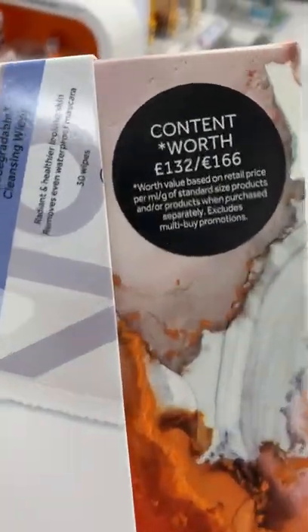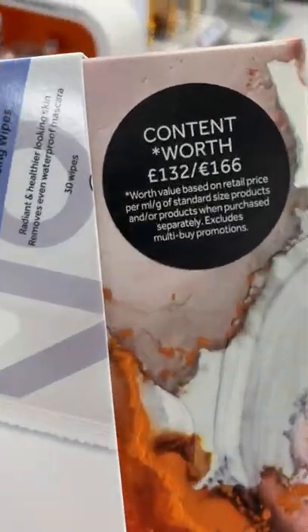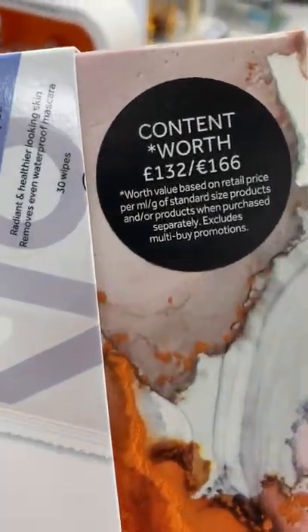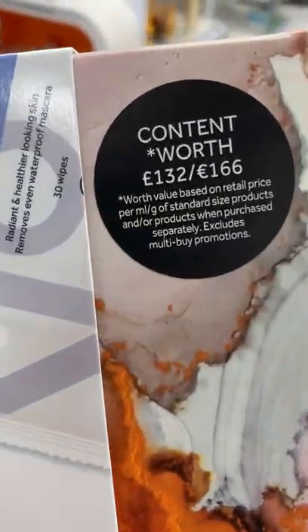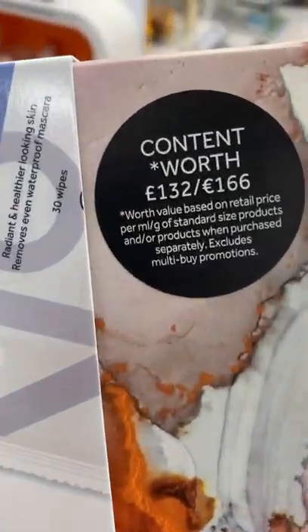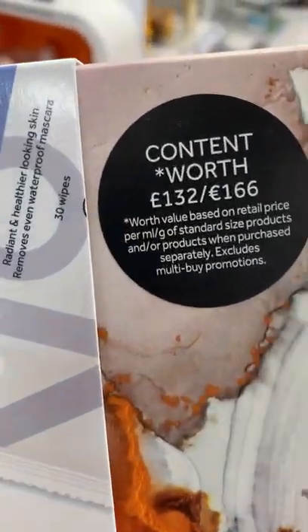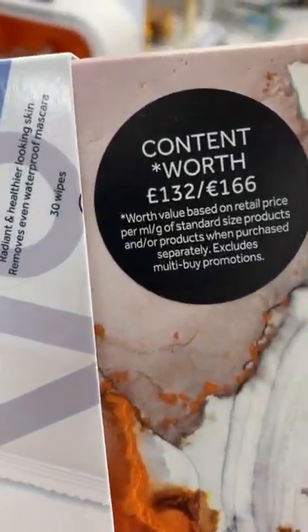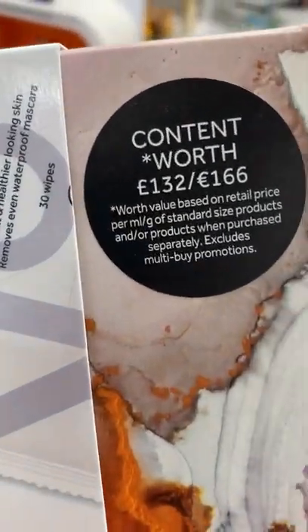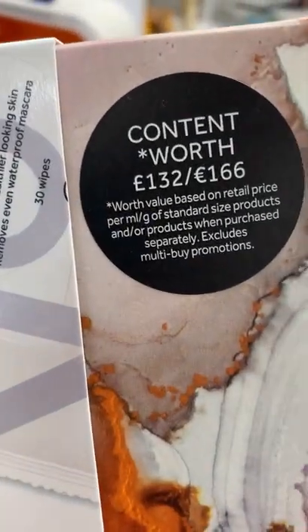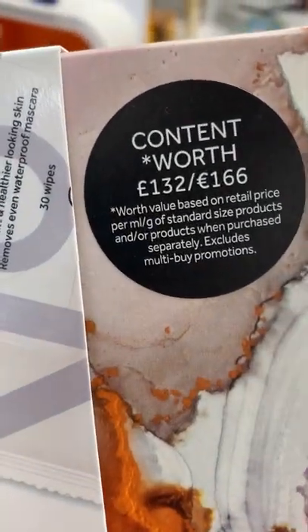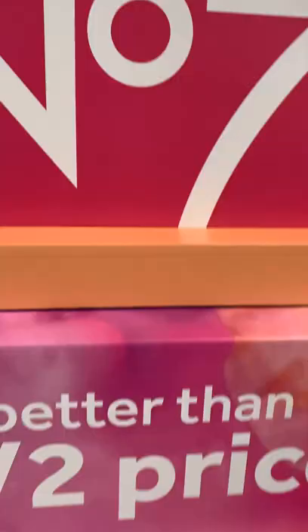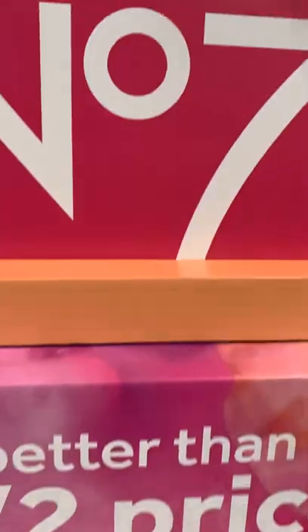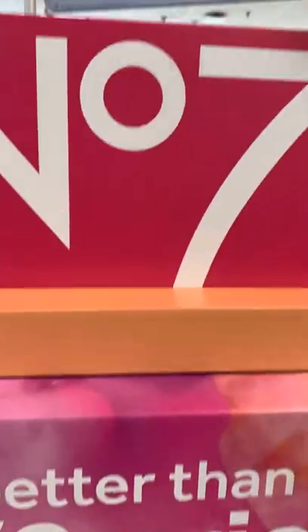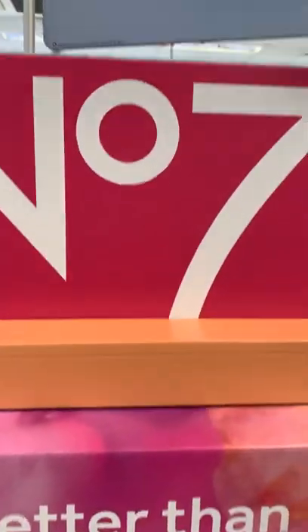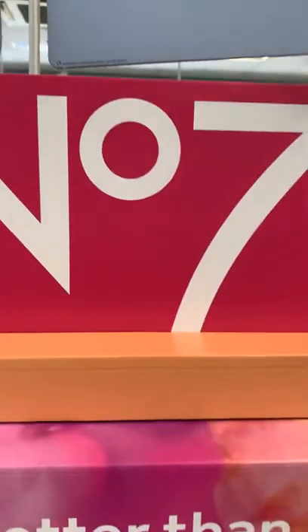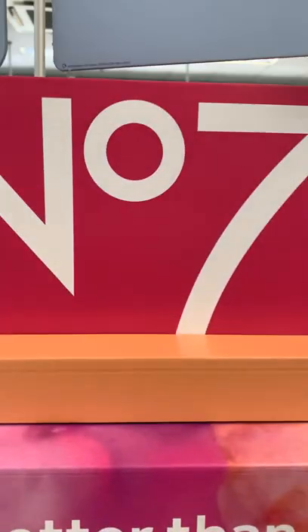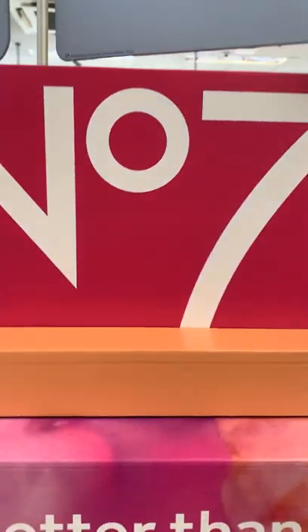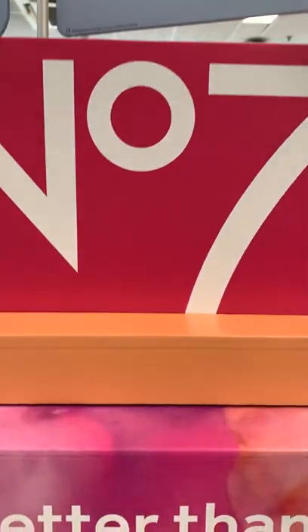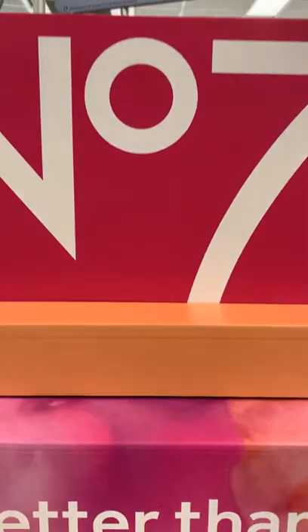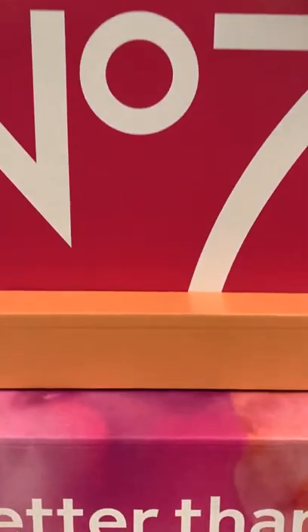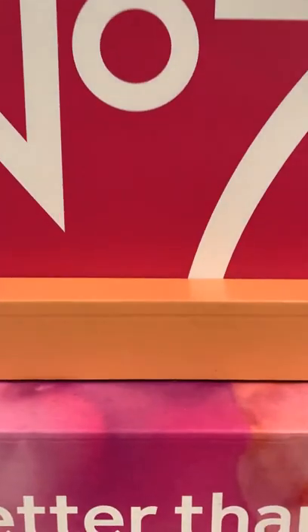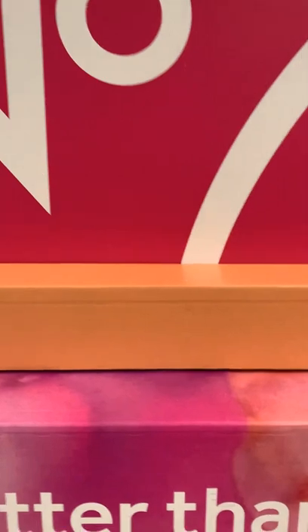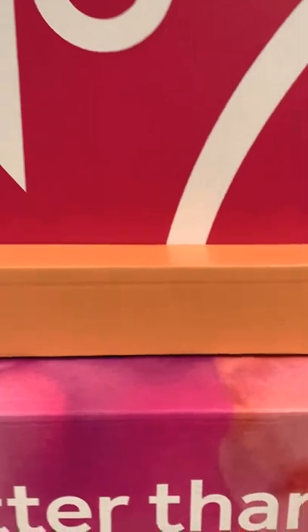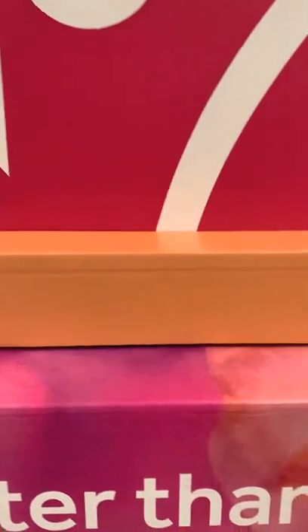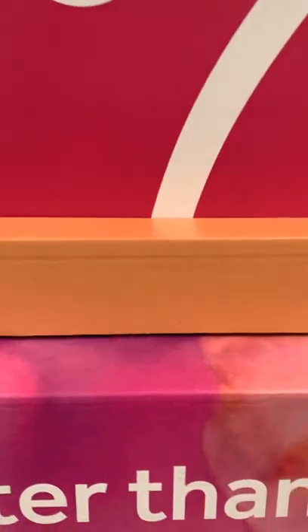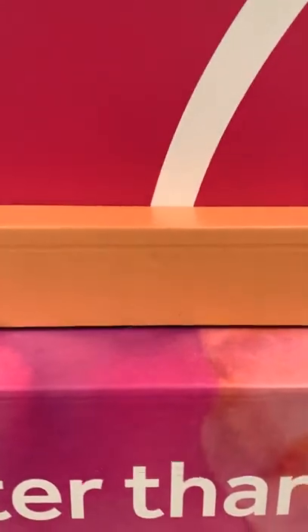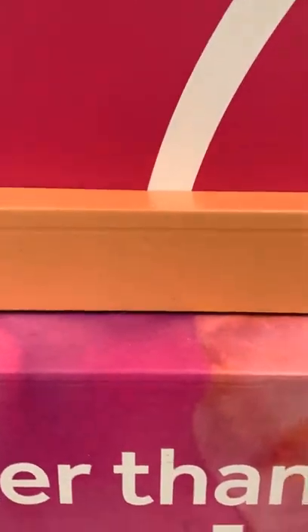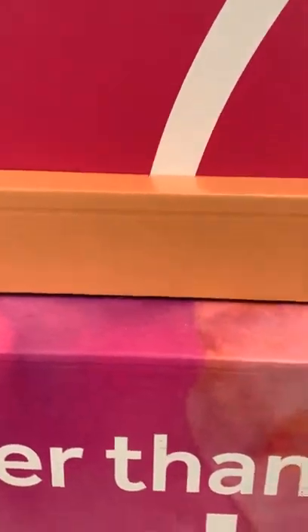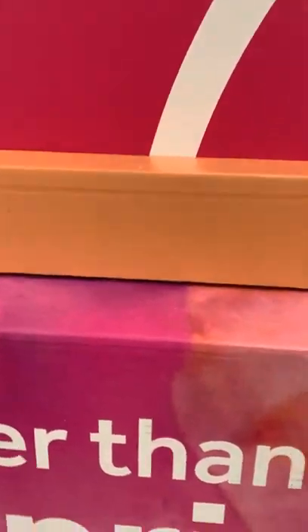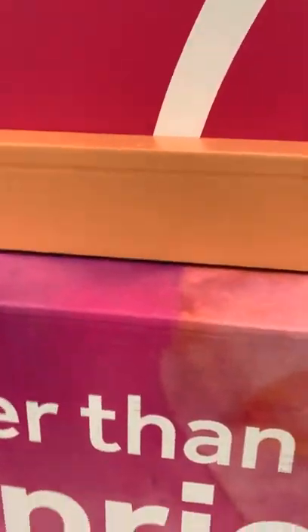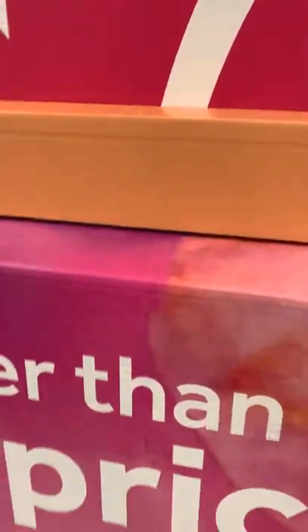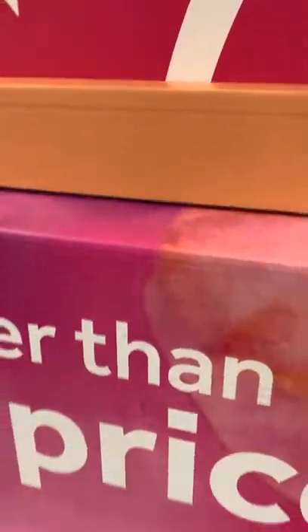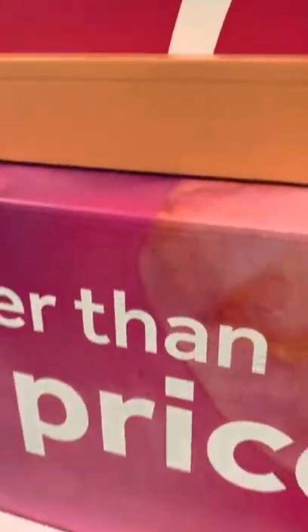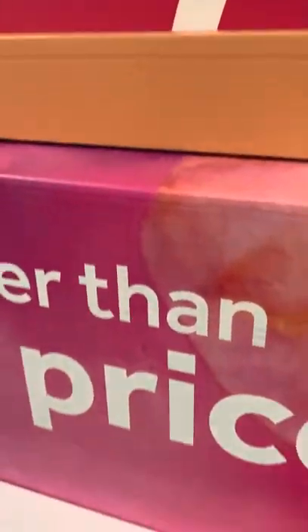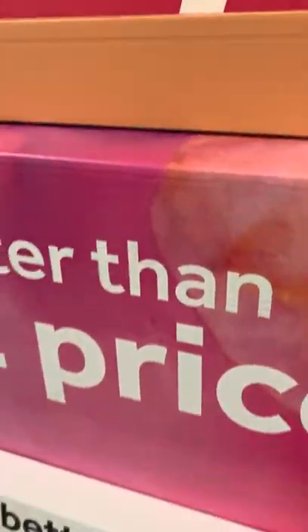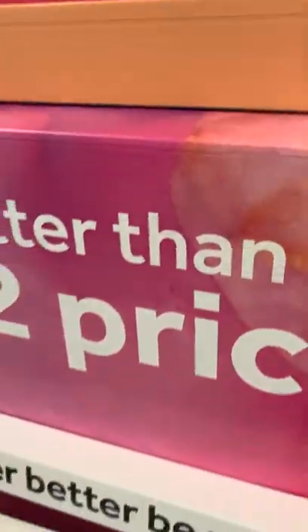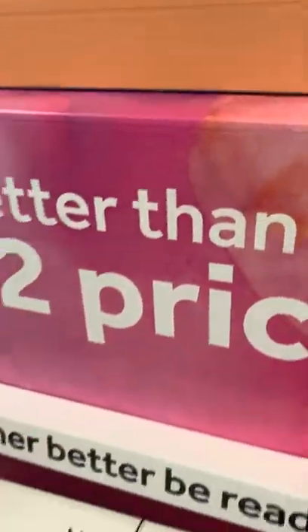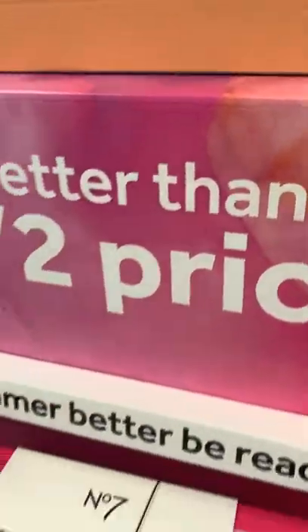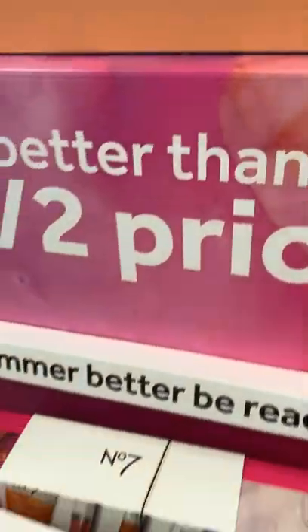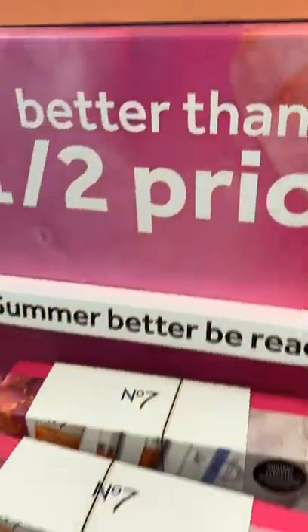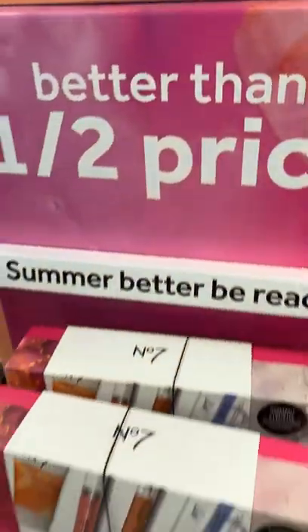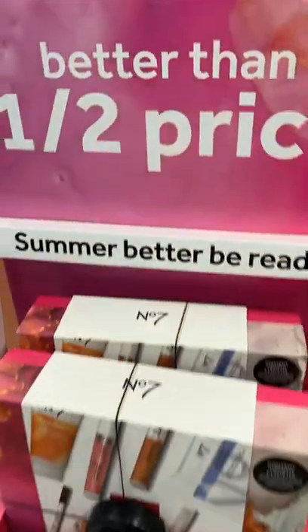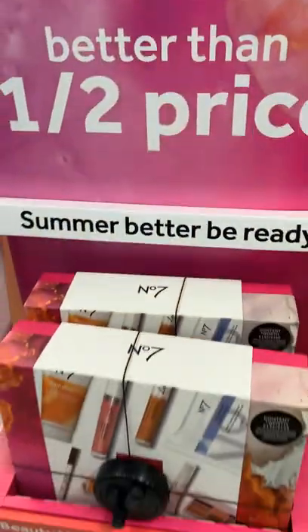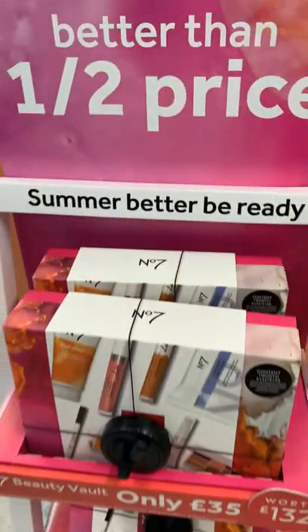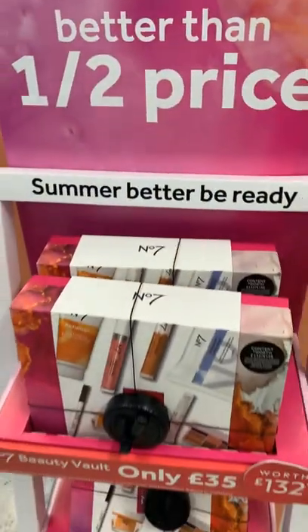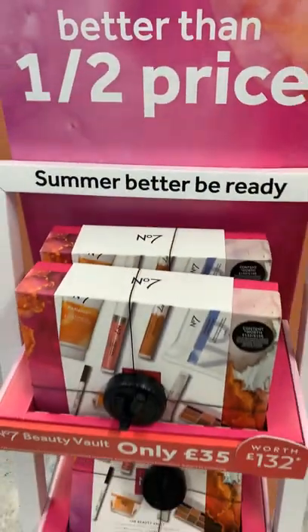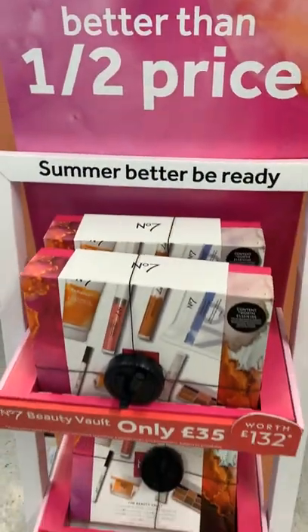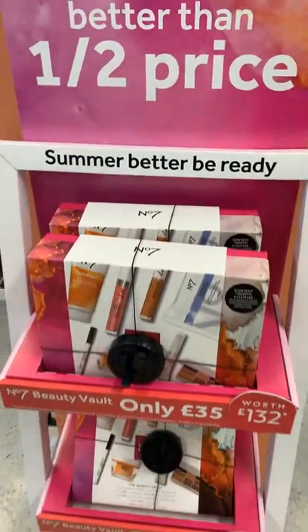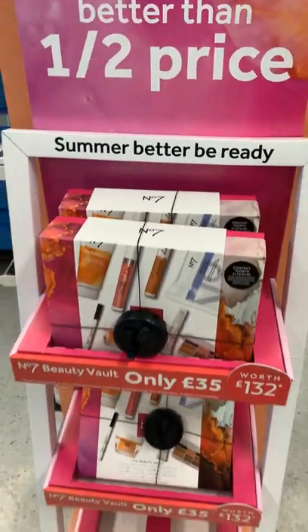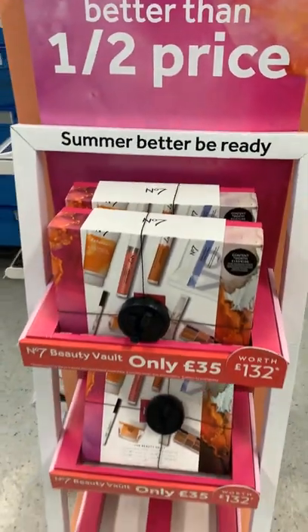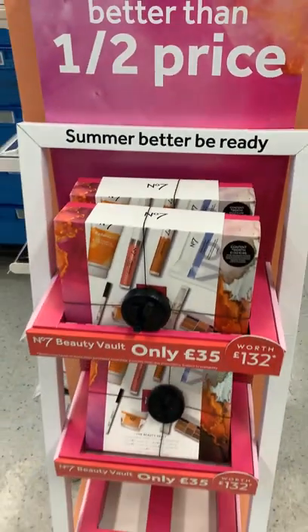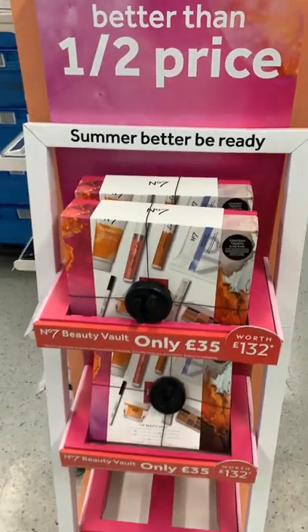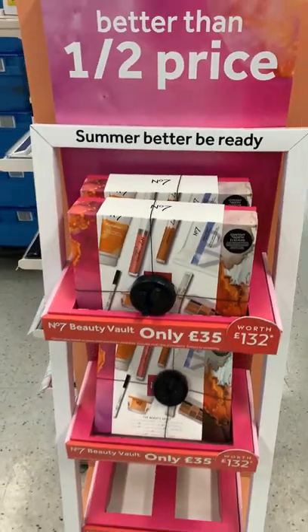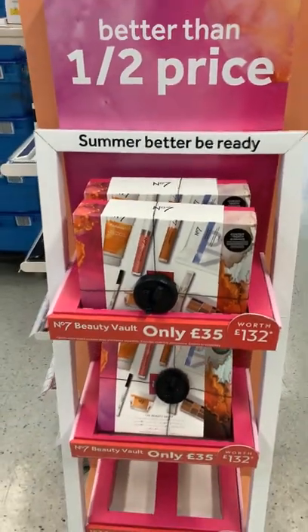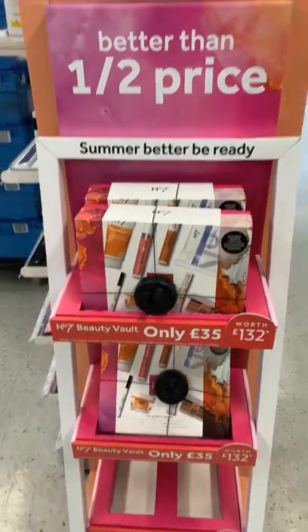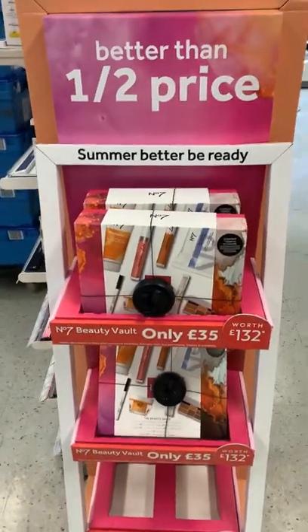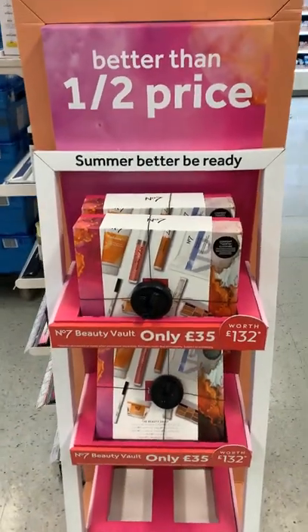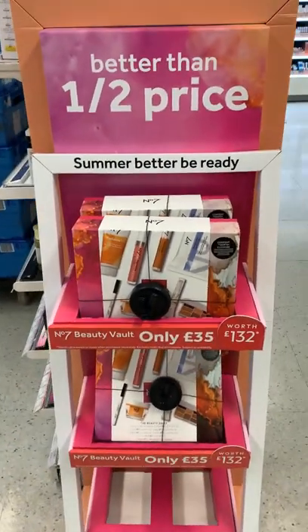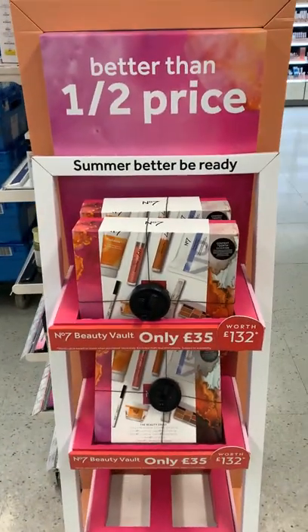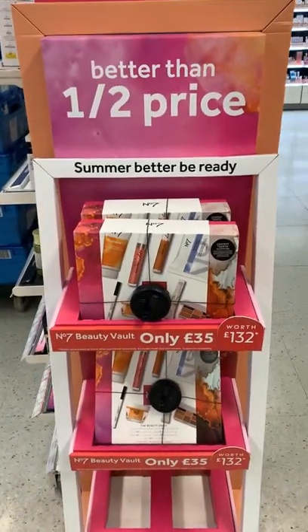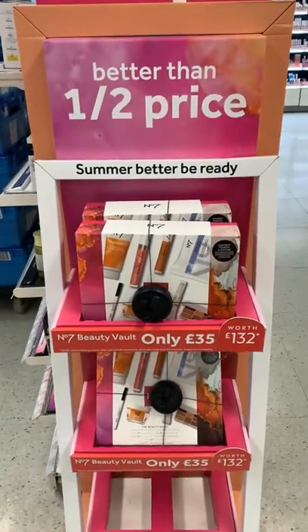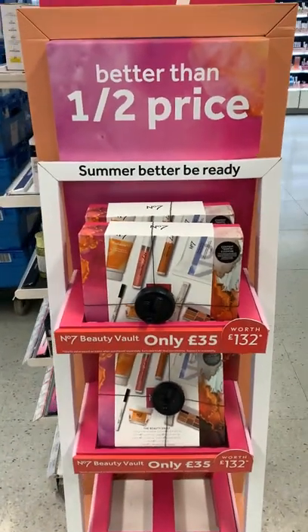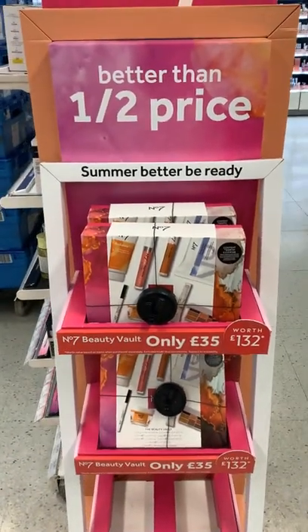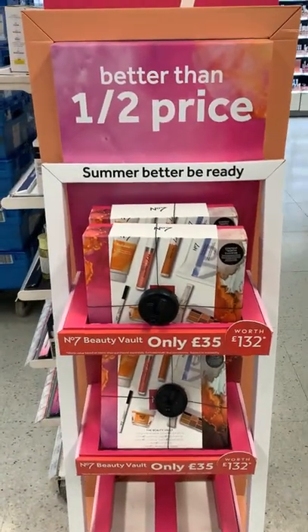If you're a fan of No7, don't miss out on this mega deal. It's available online and in-store. Let me know if you'll be picking one up.